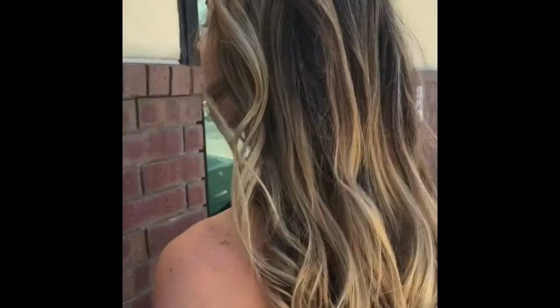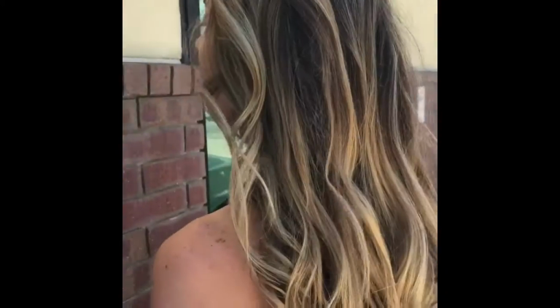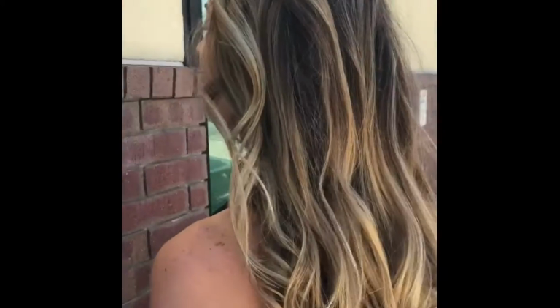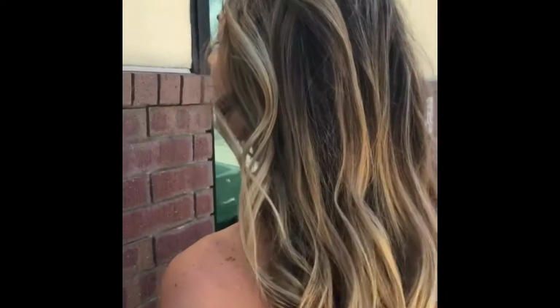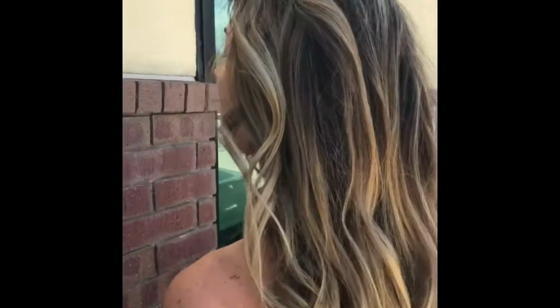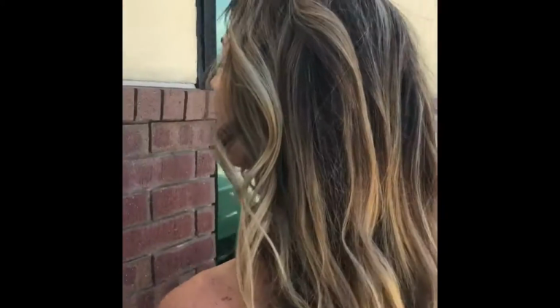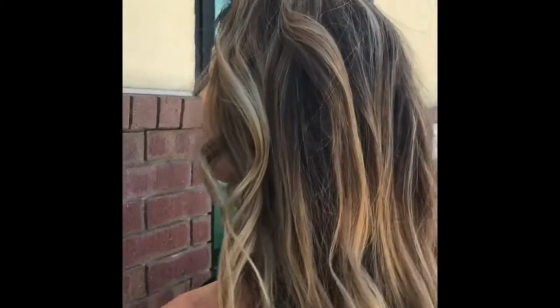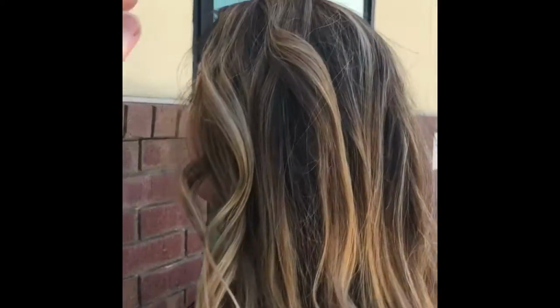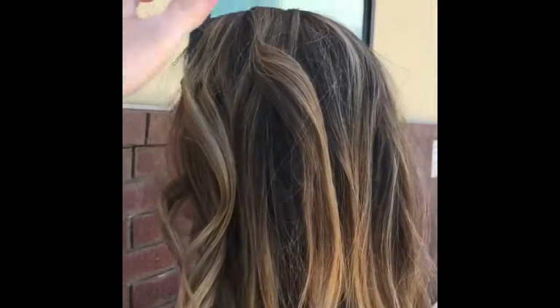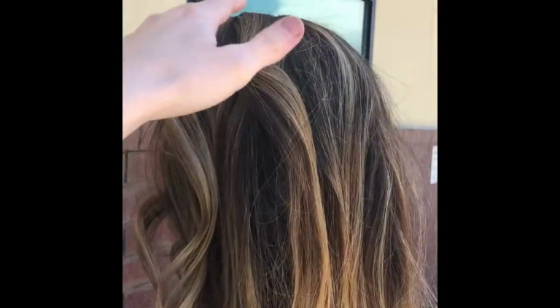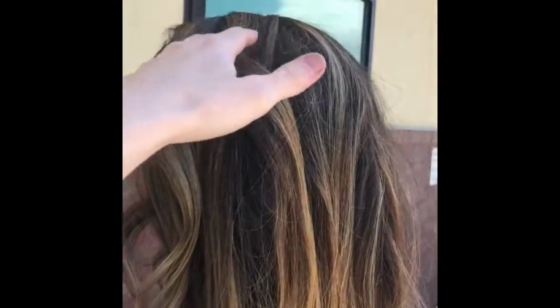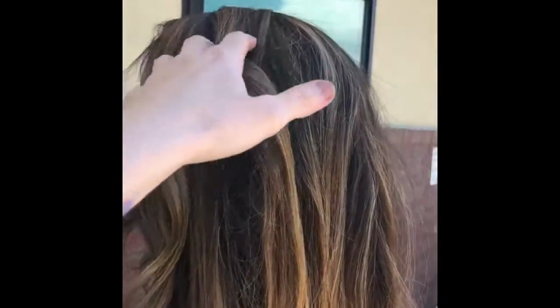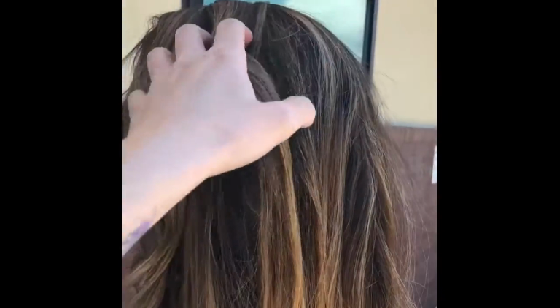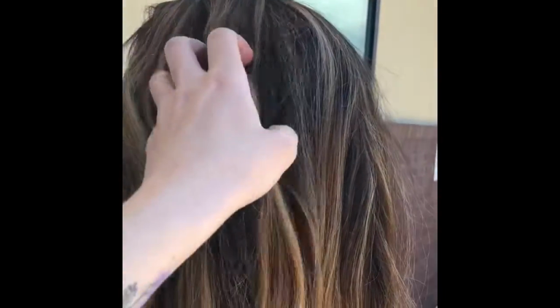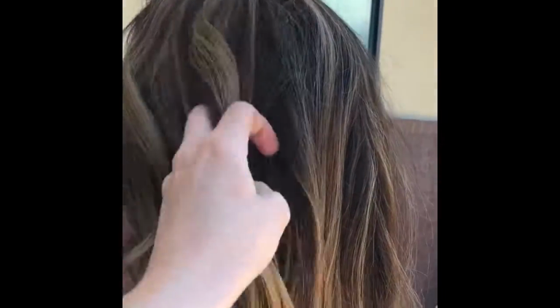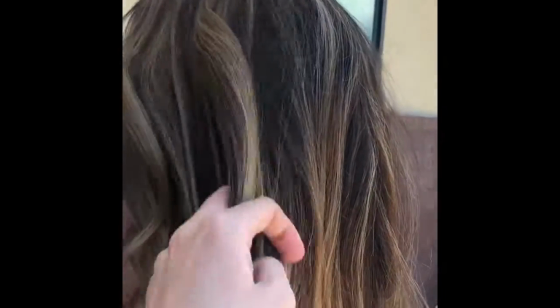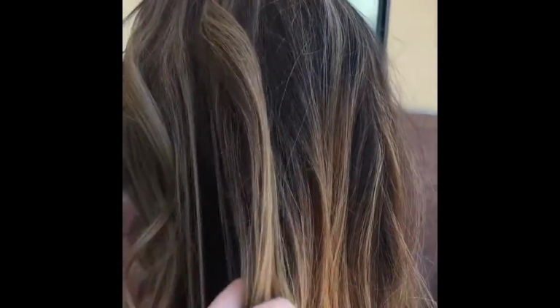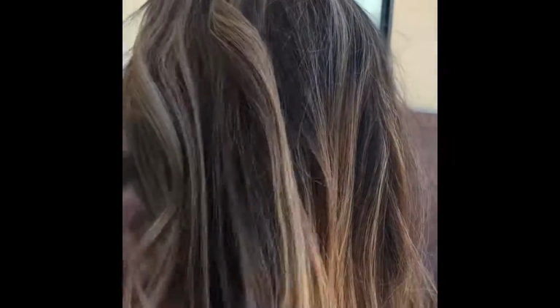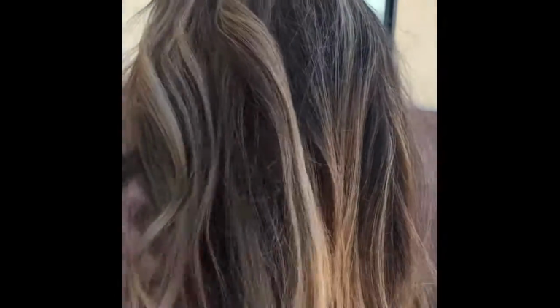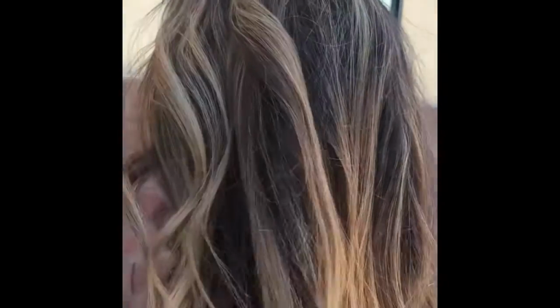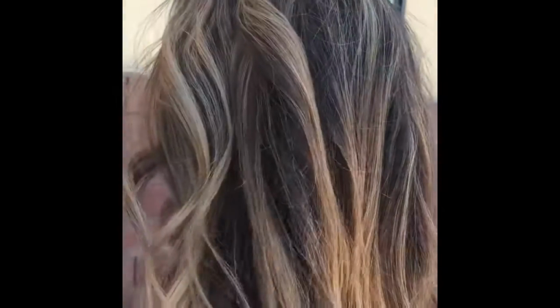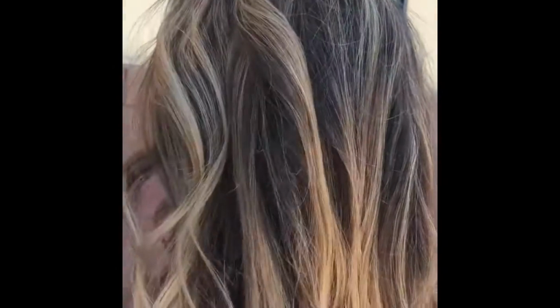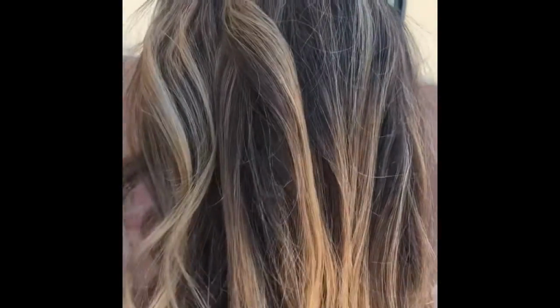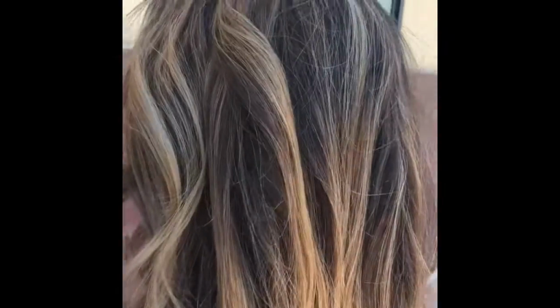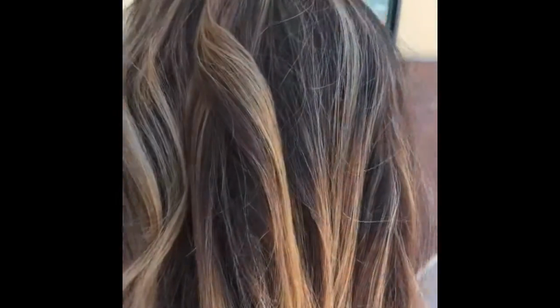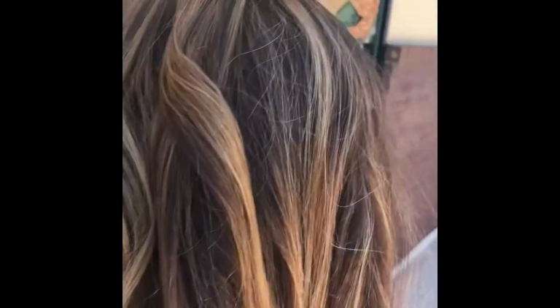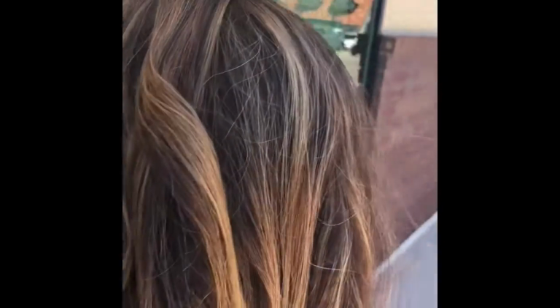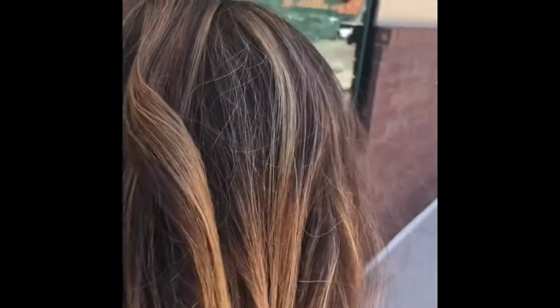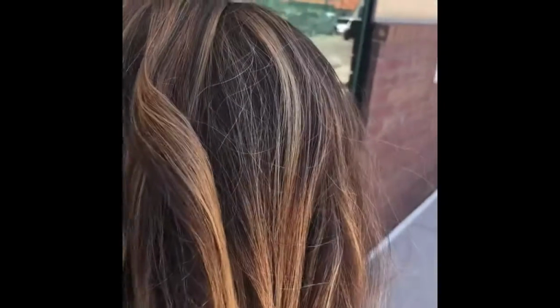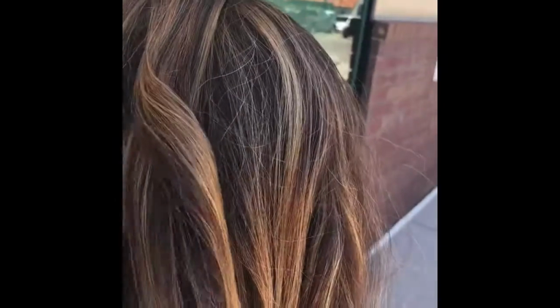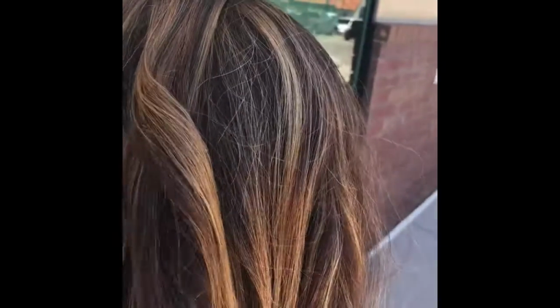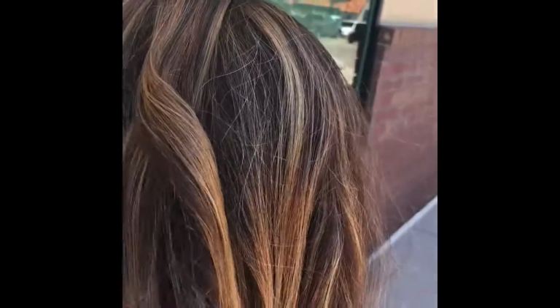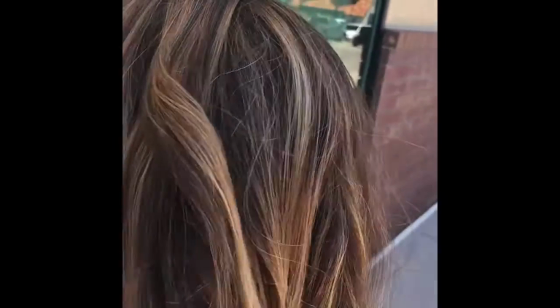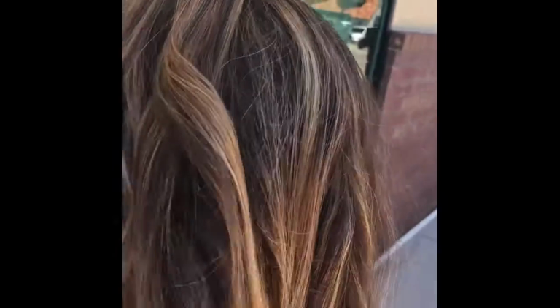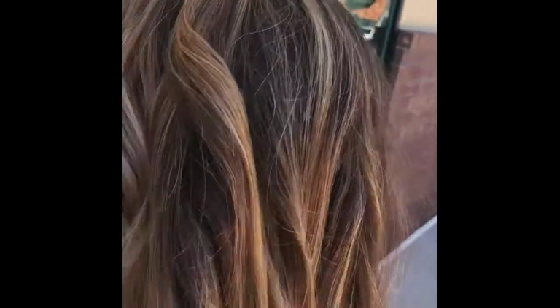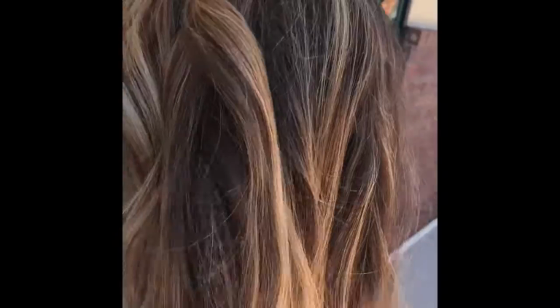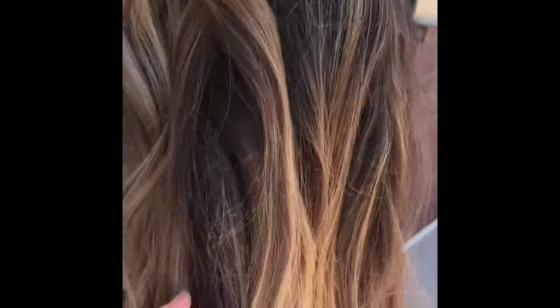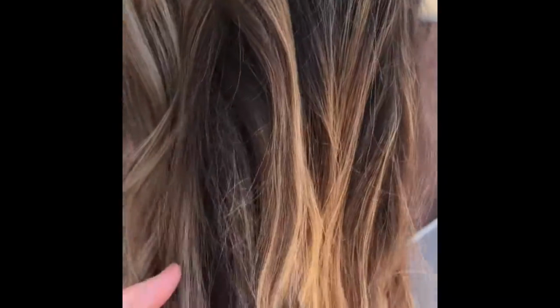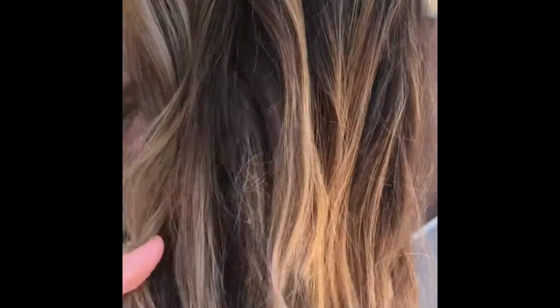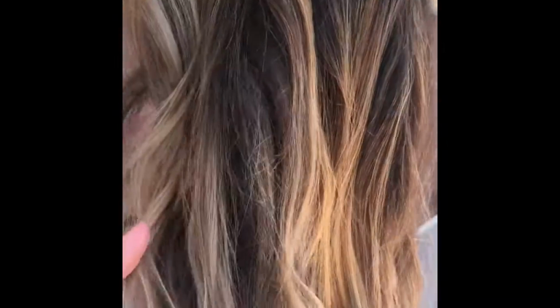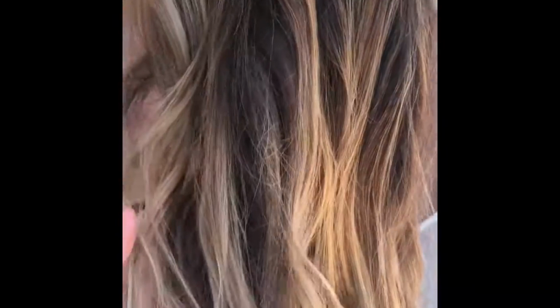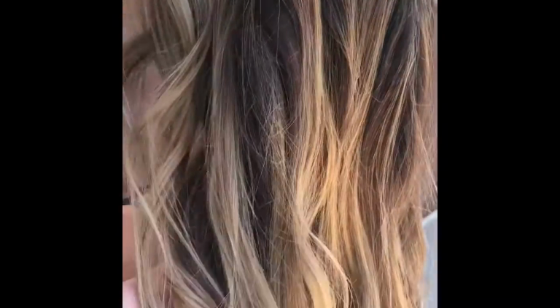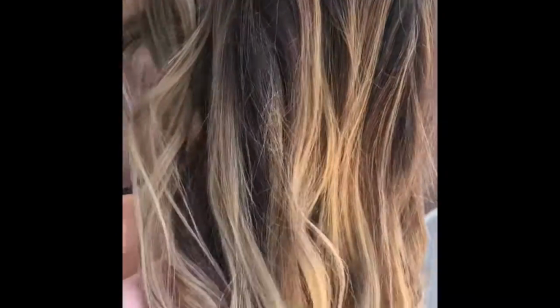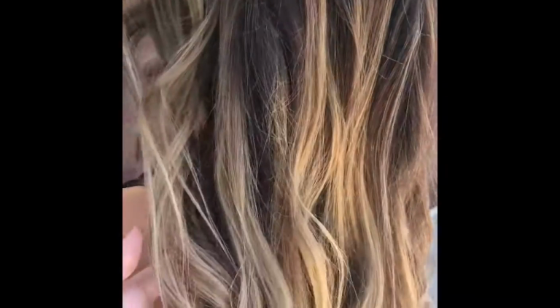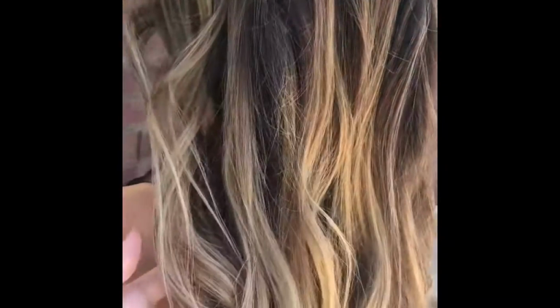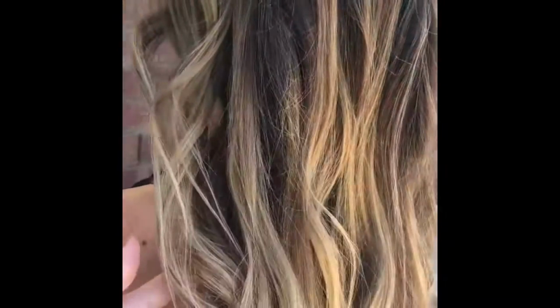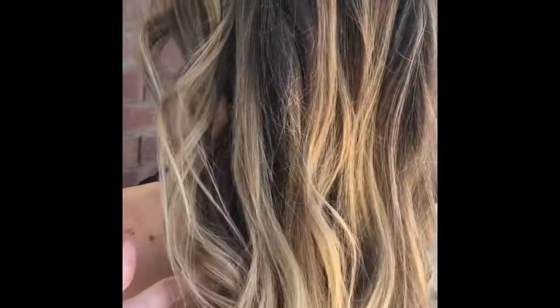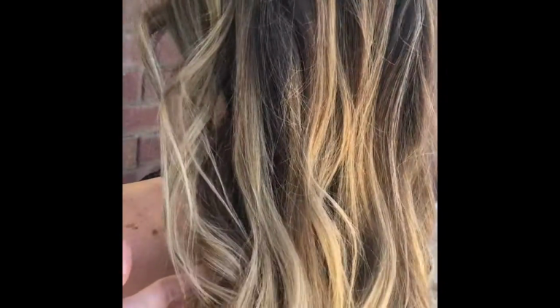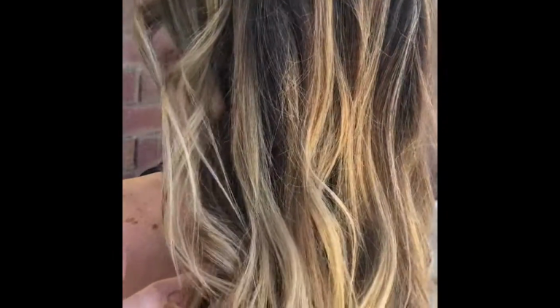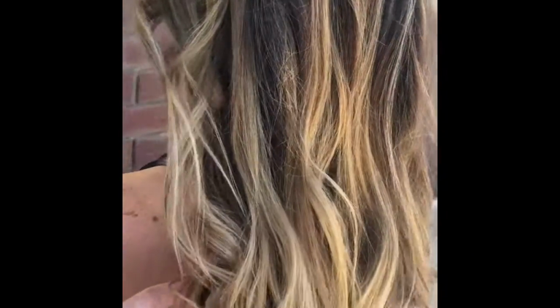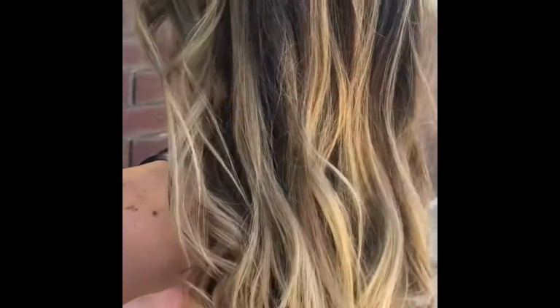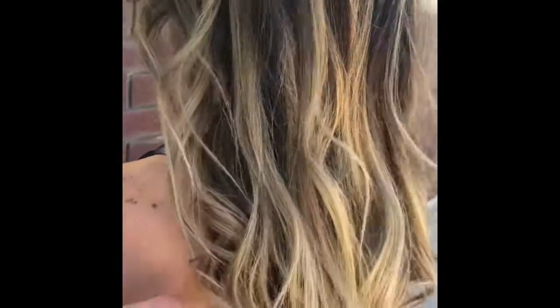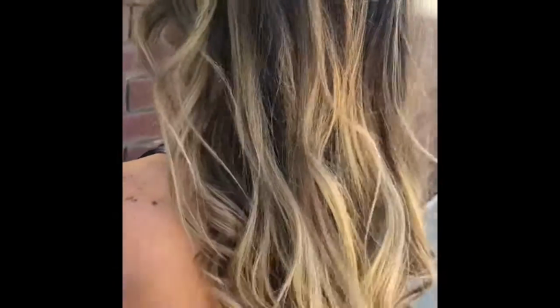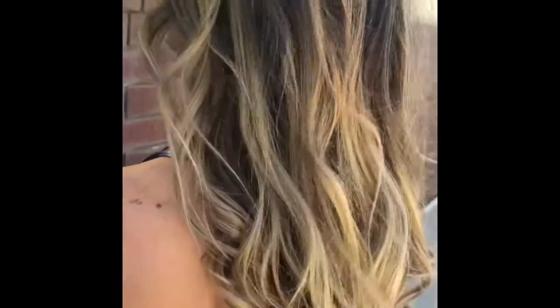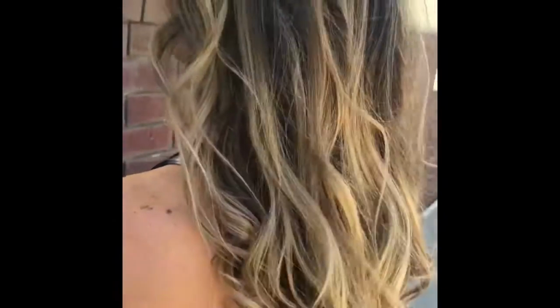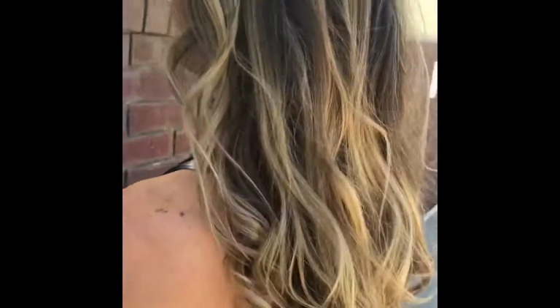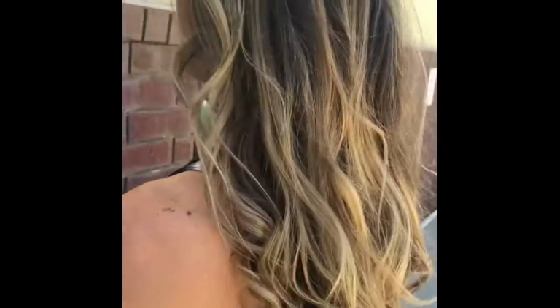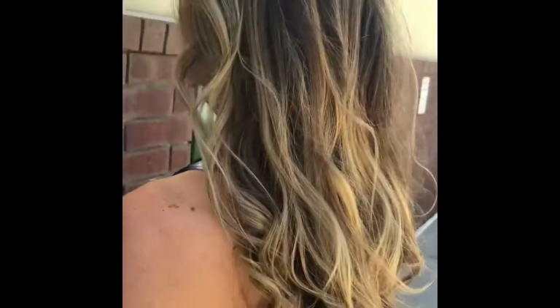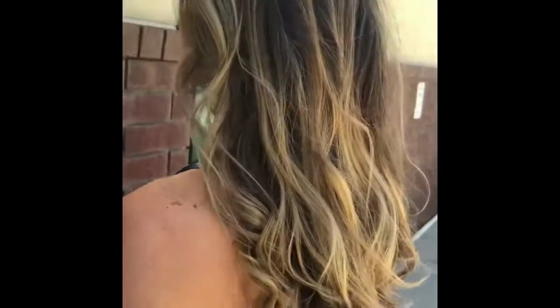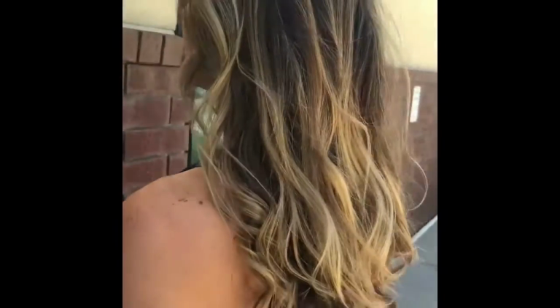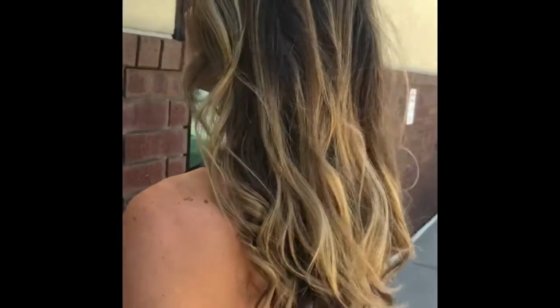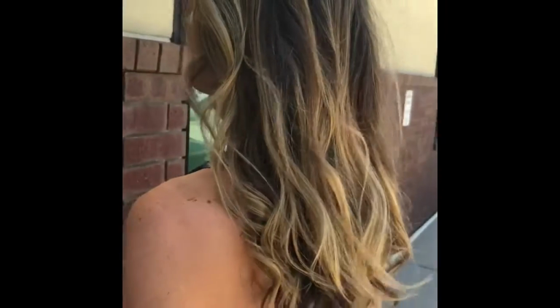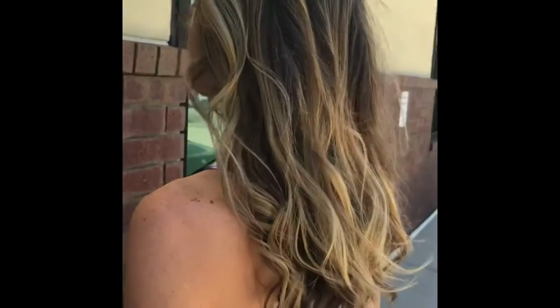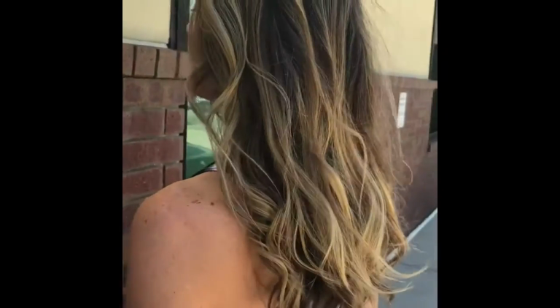And here you go — here's the final result with depth but lots of pop, and she has a beautiful summer color.